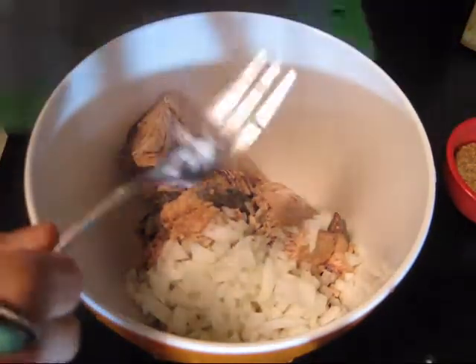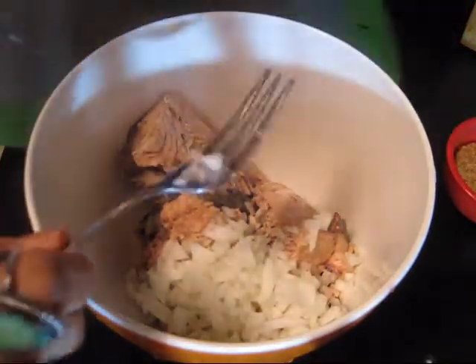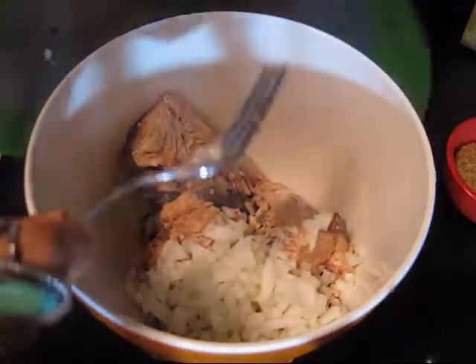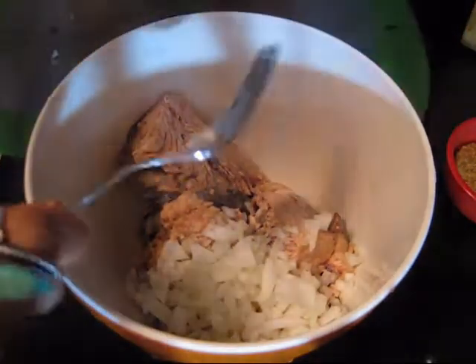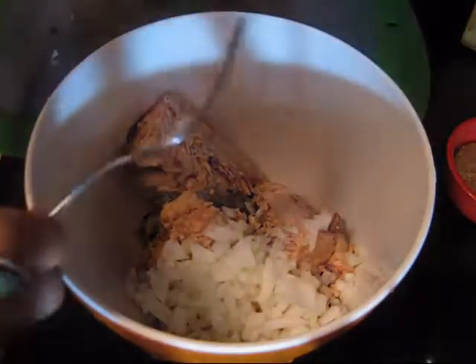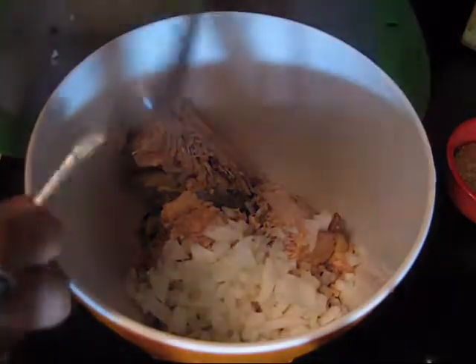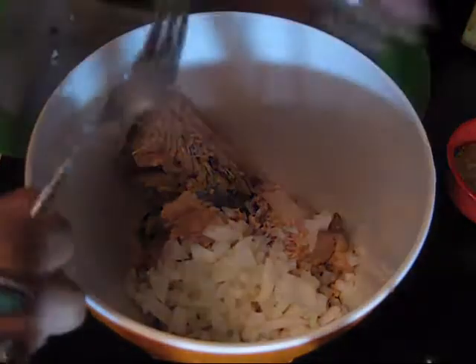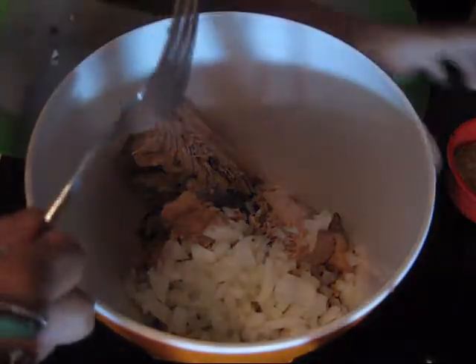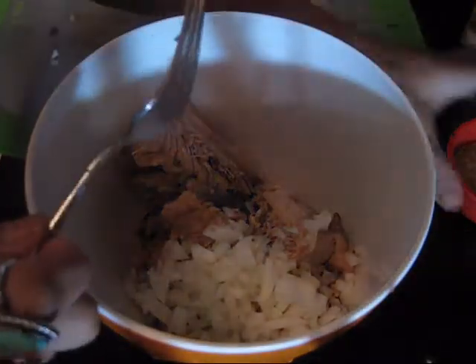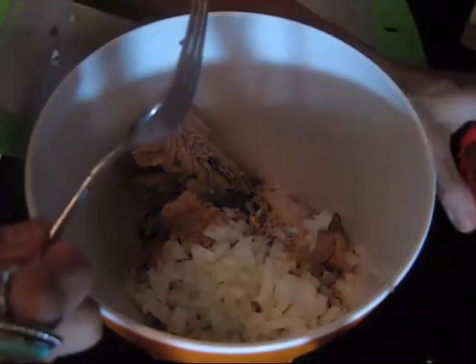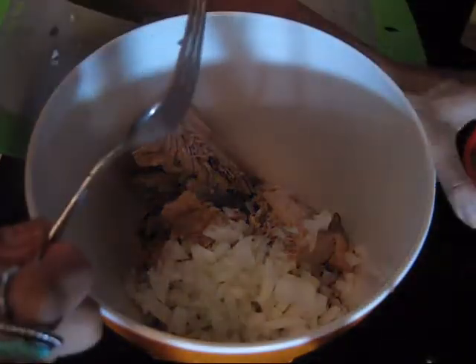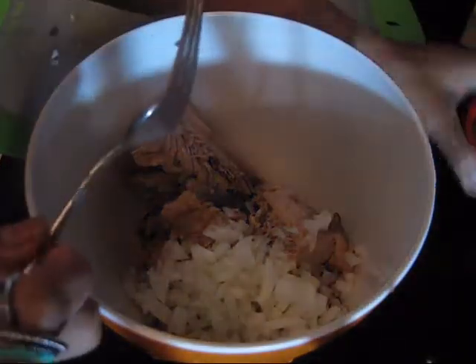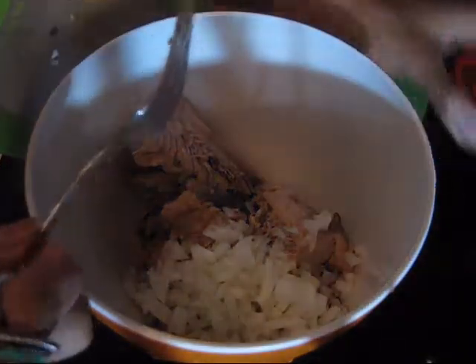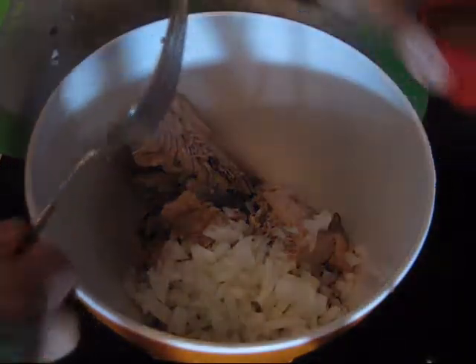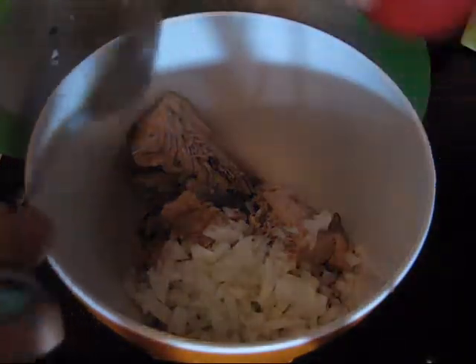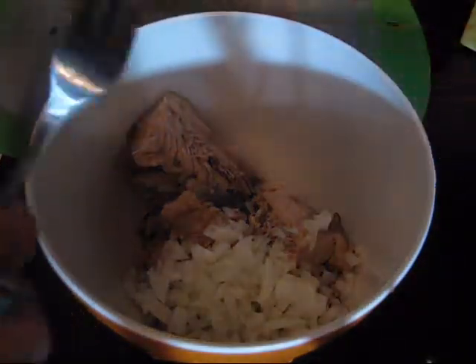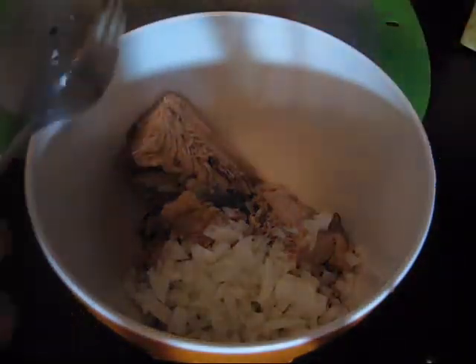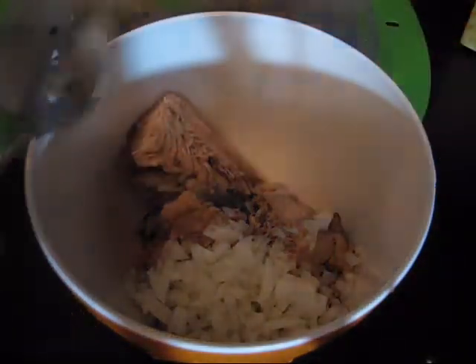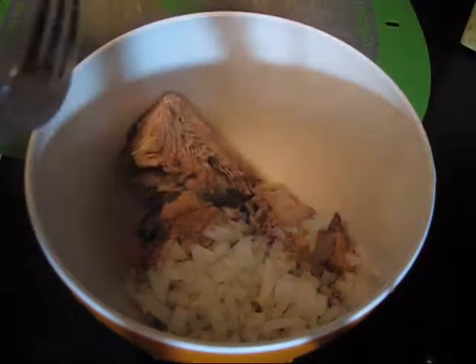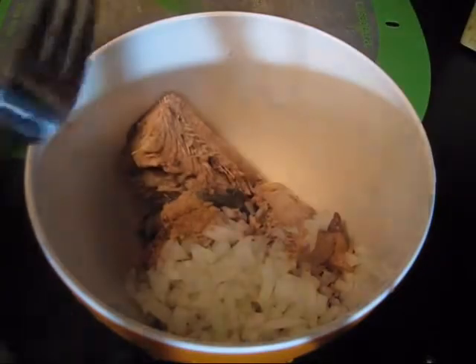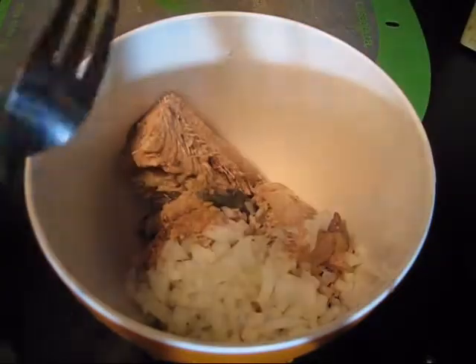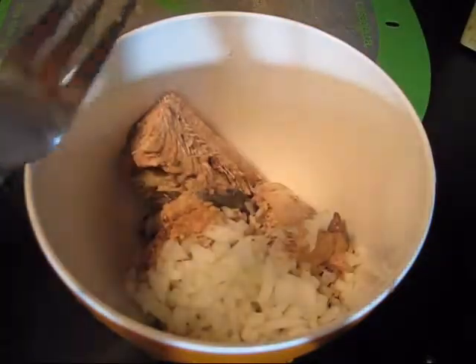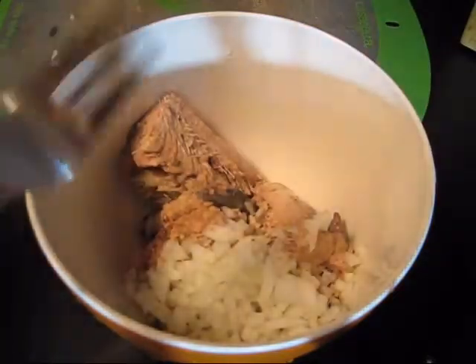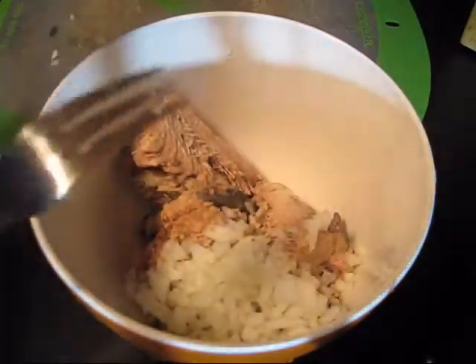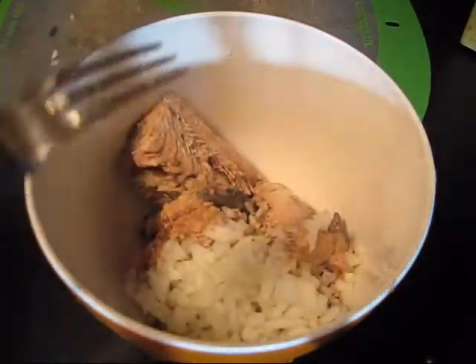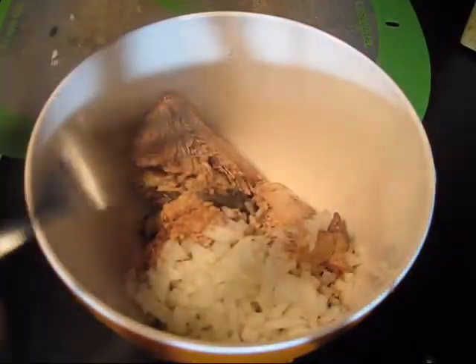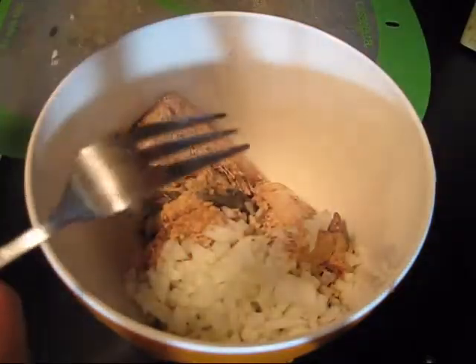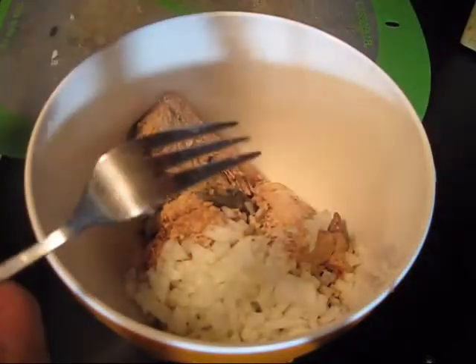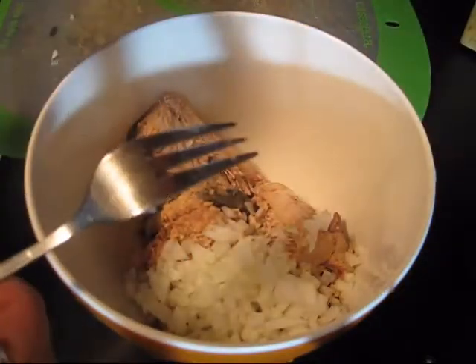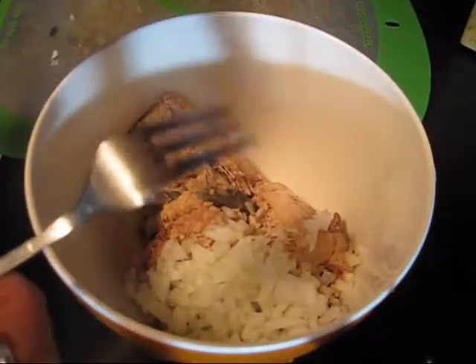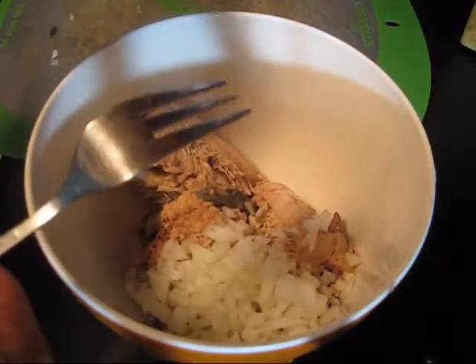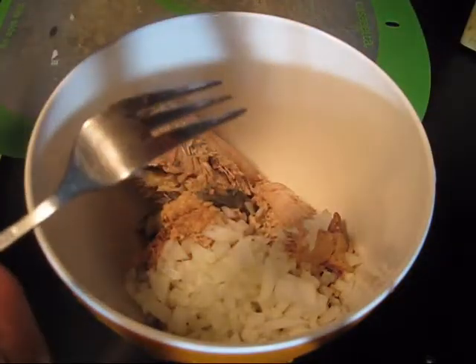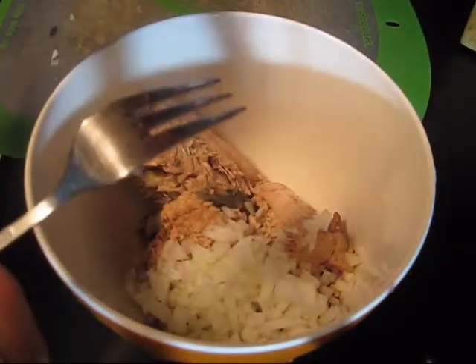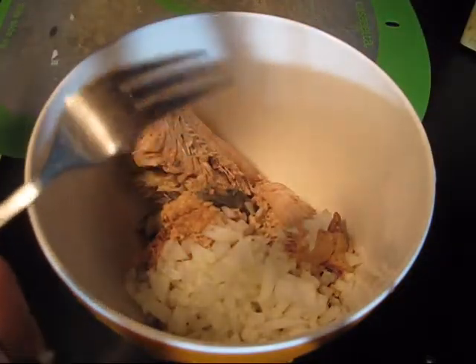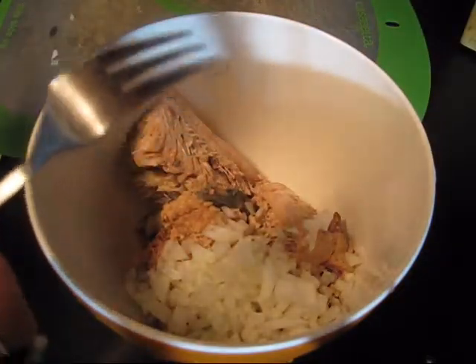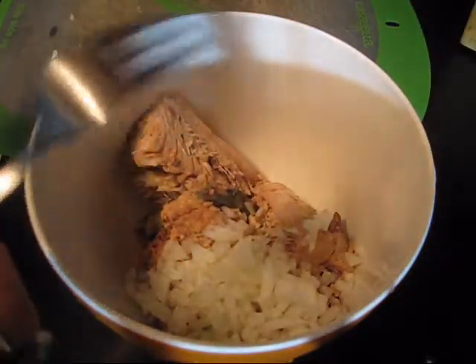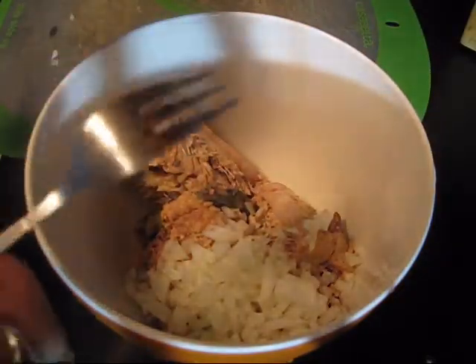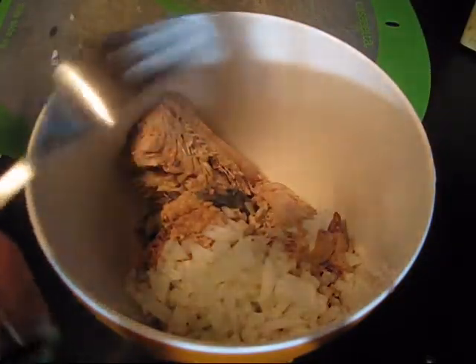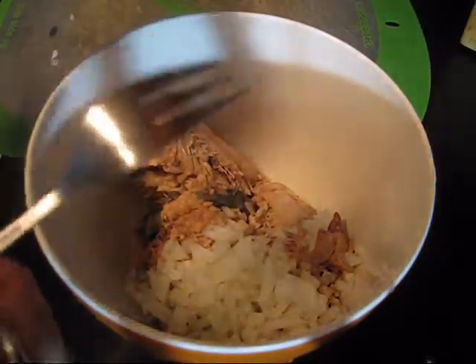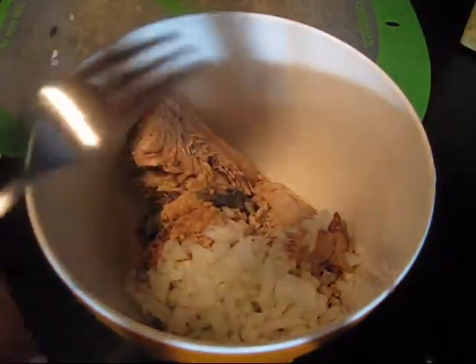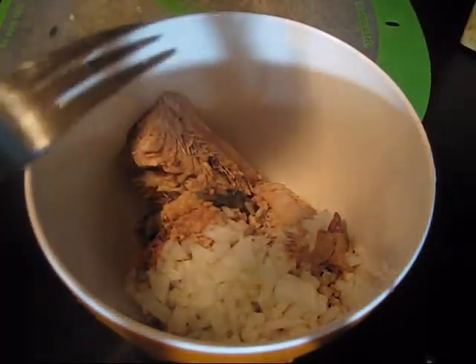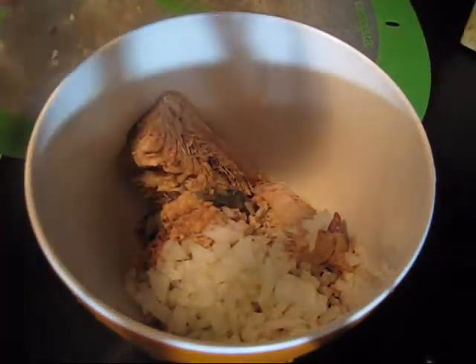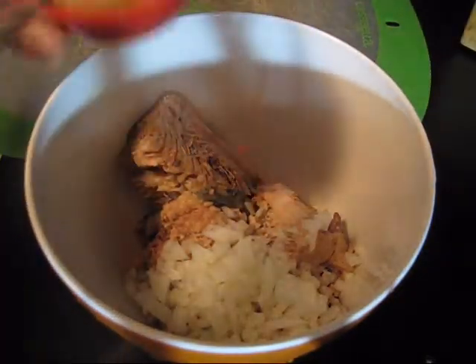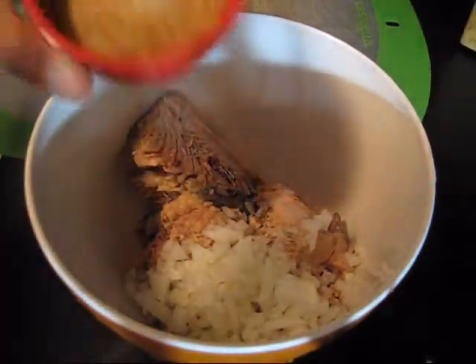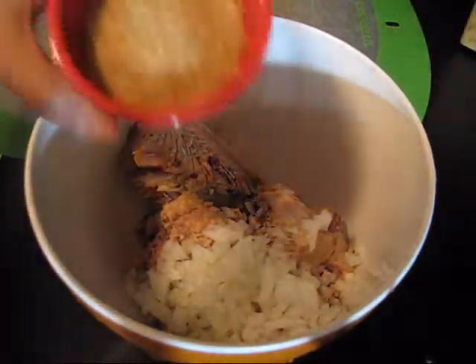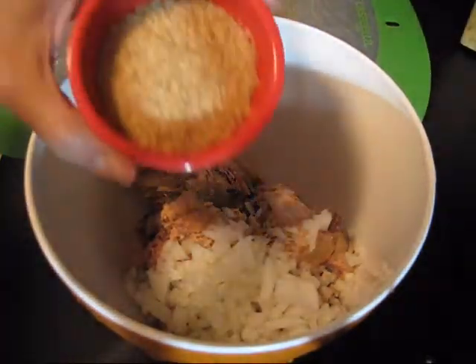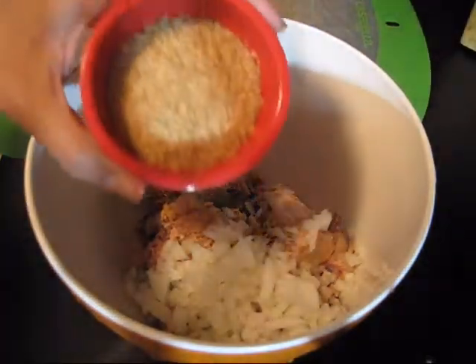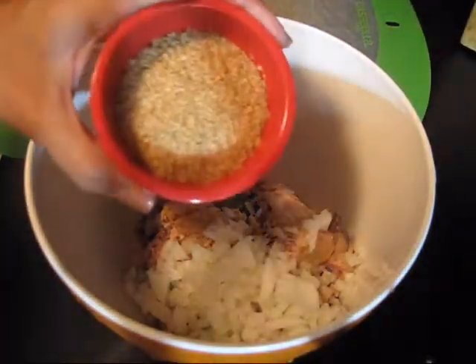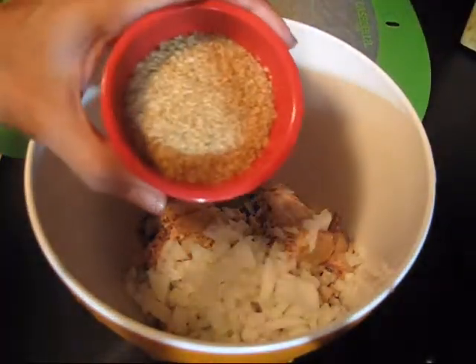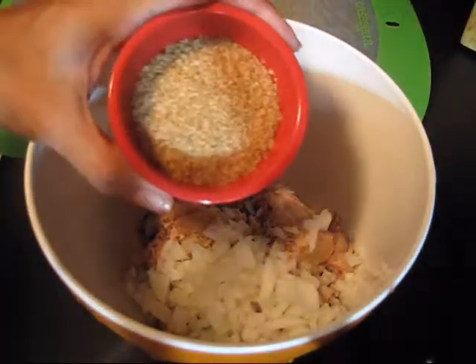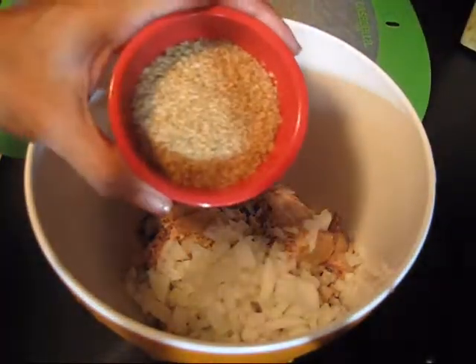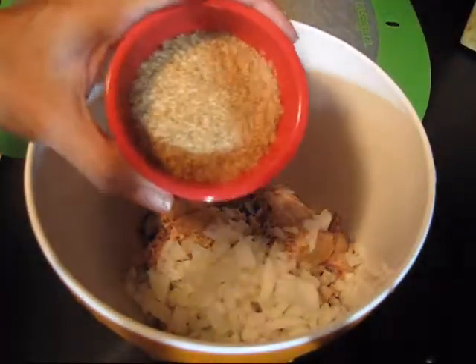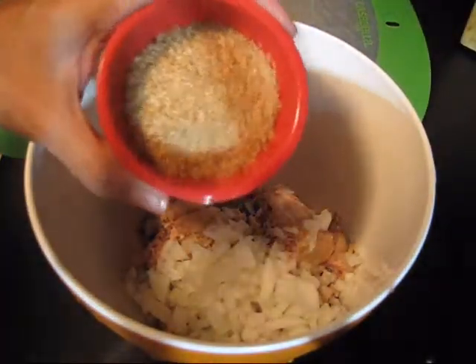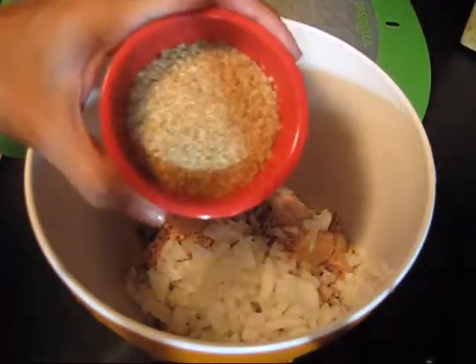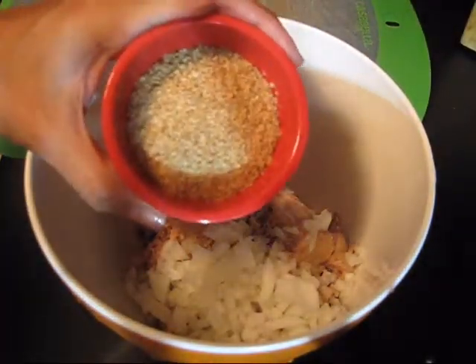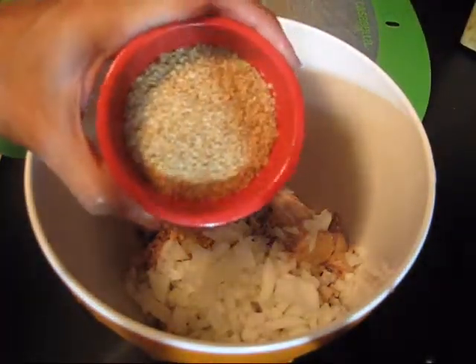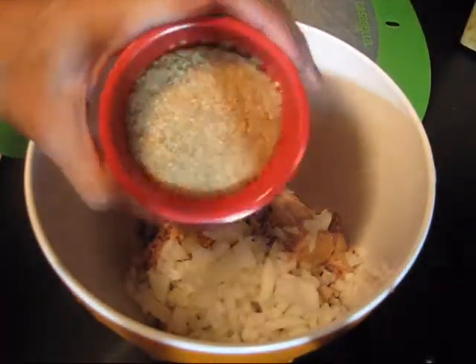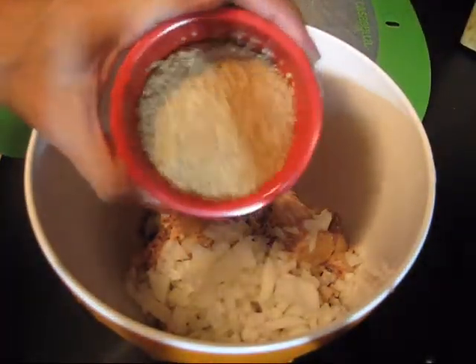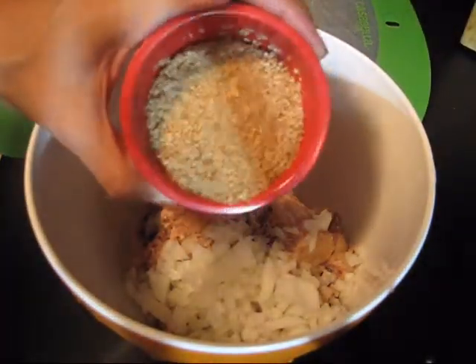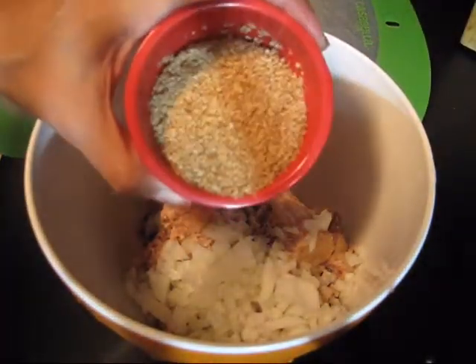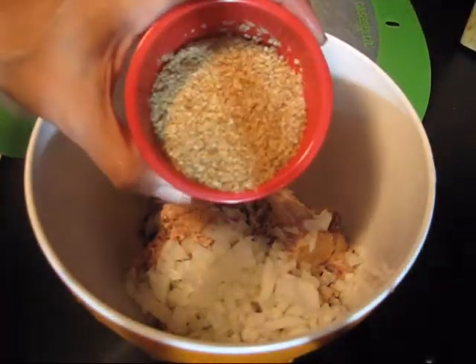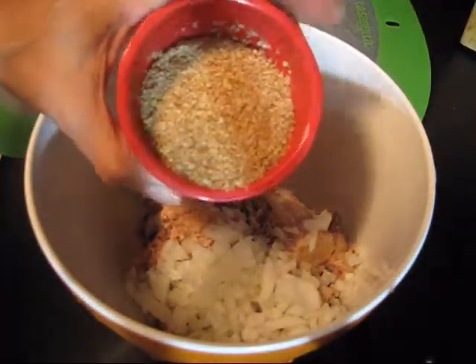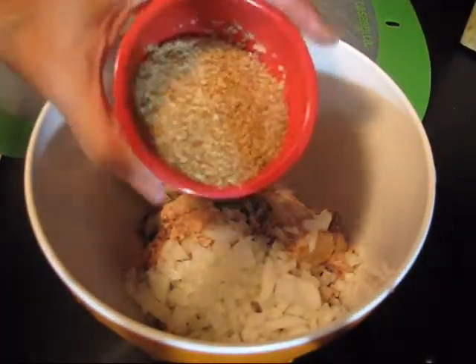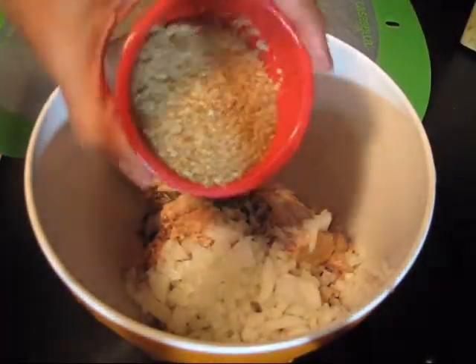Instead of the typical breadcrumbs that one might use, I'm going to go ahead and add a quarter cup of wheat germ.